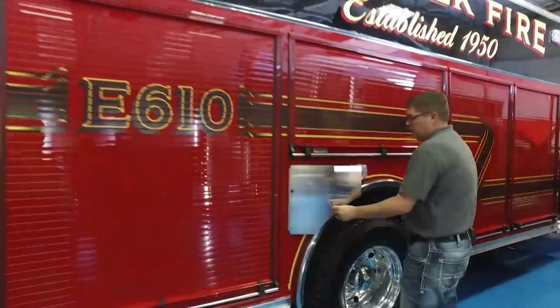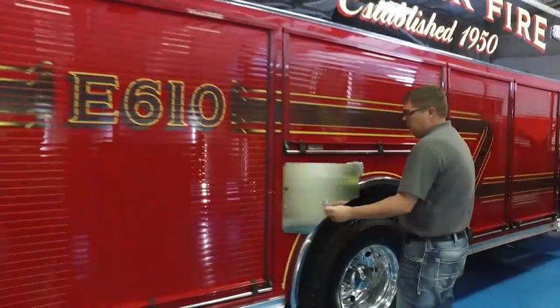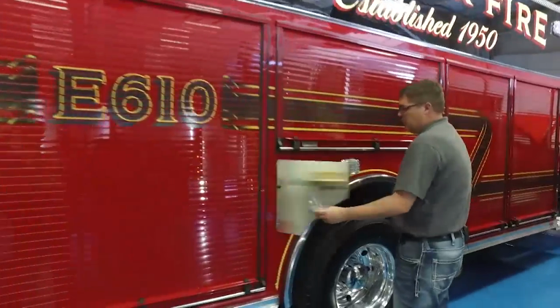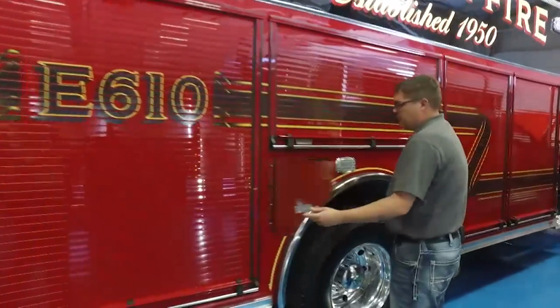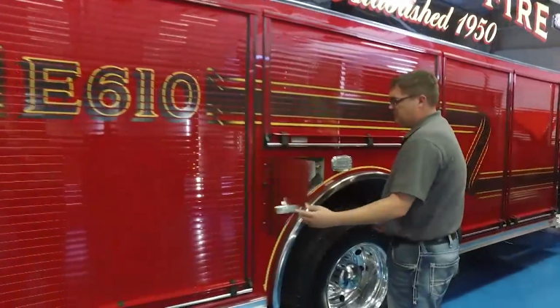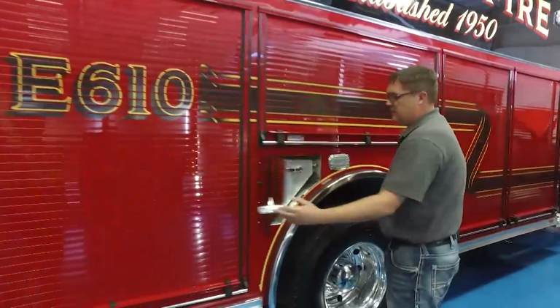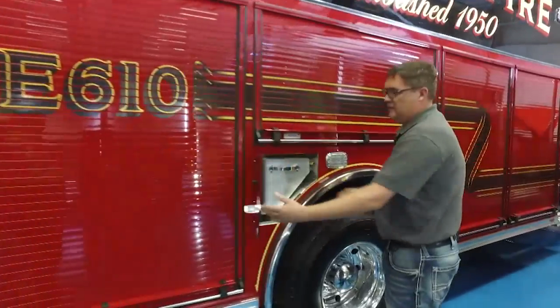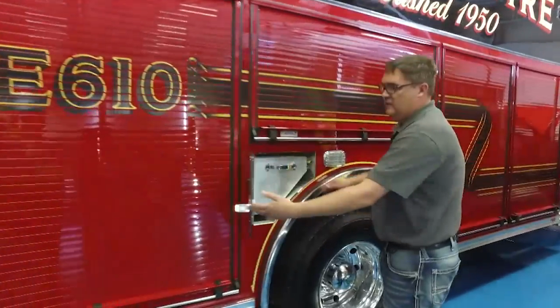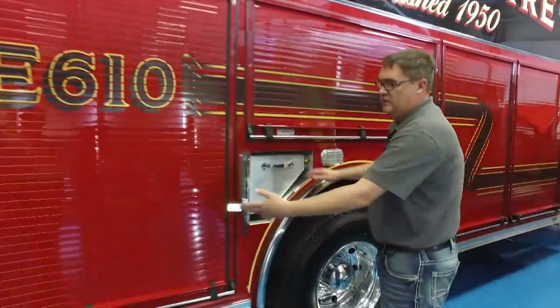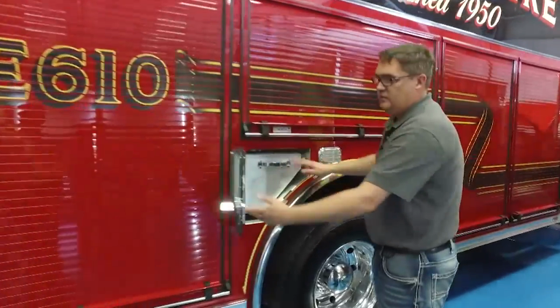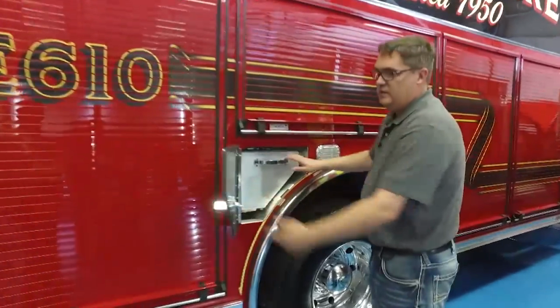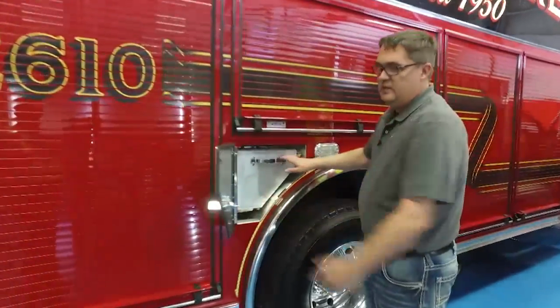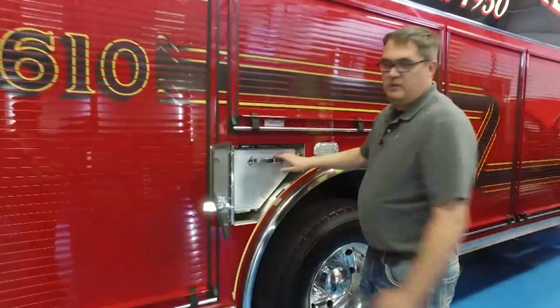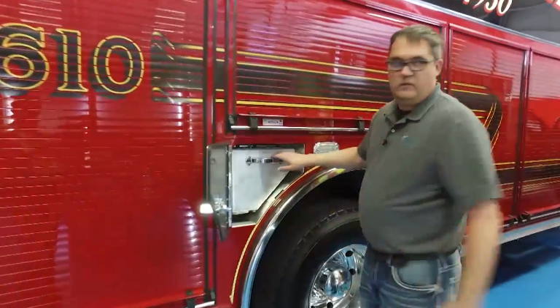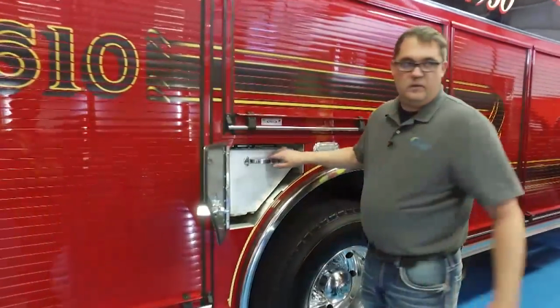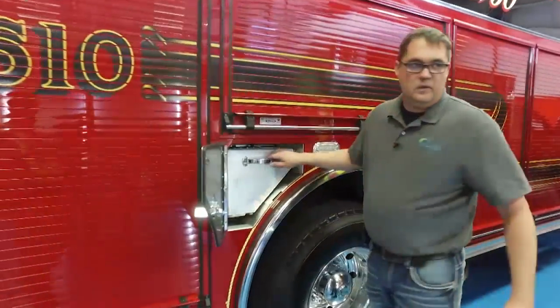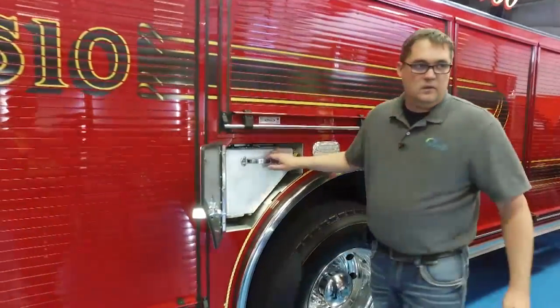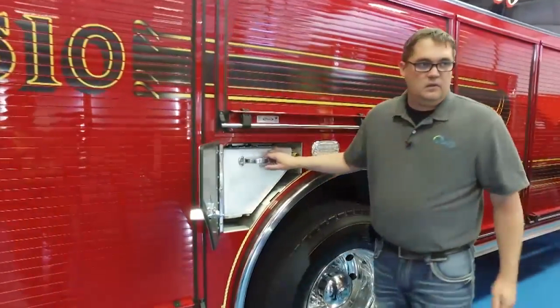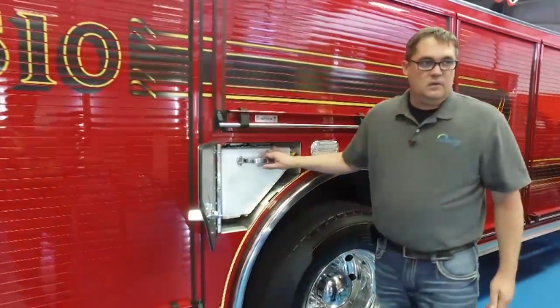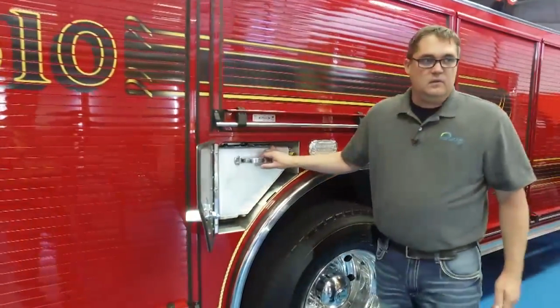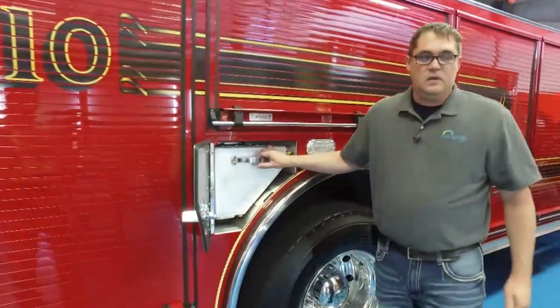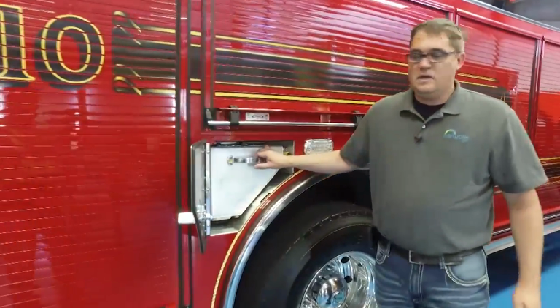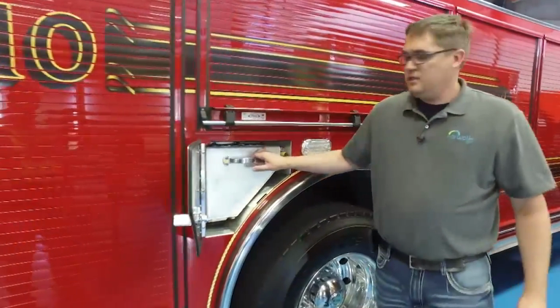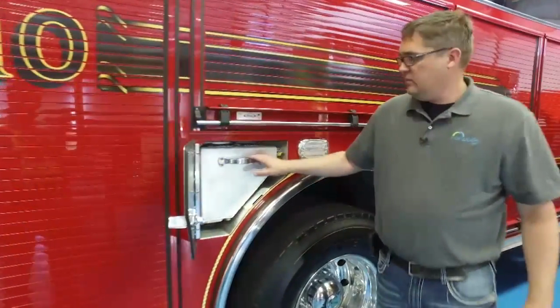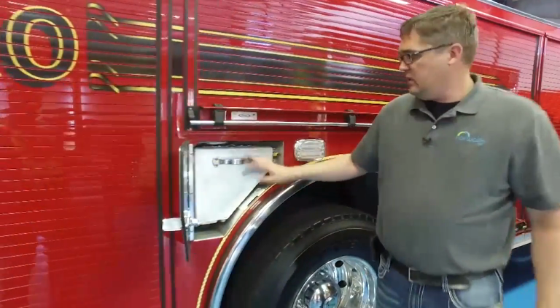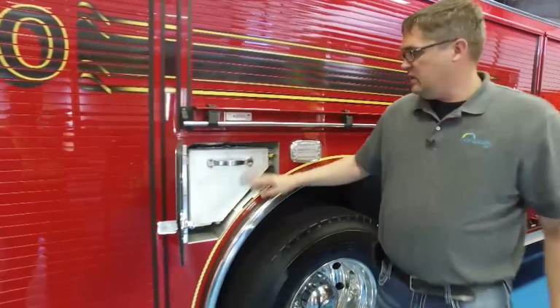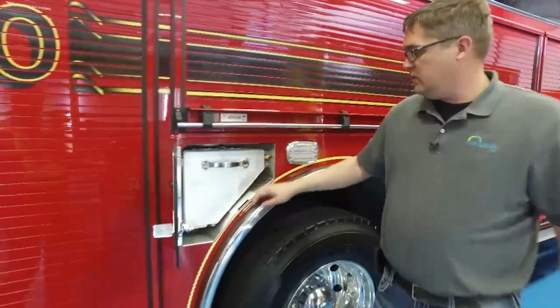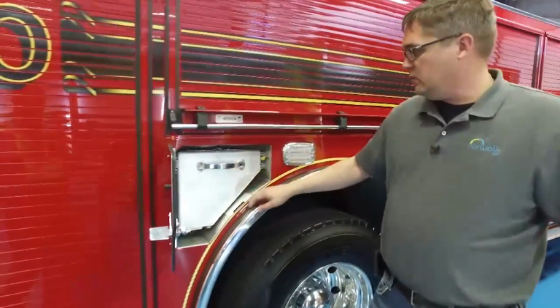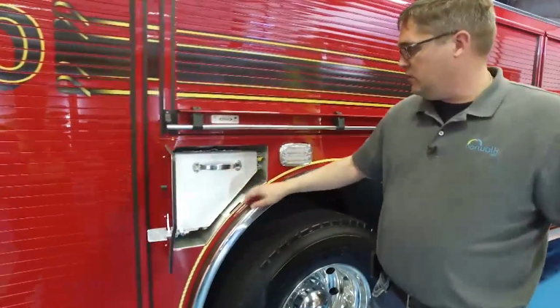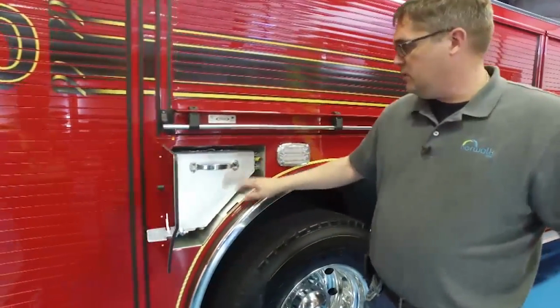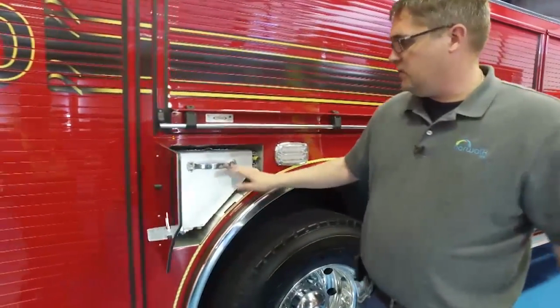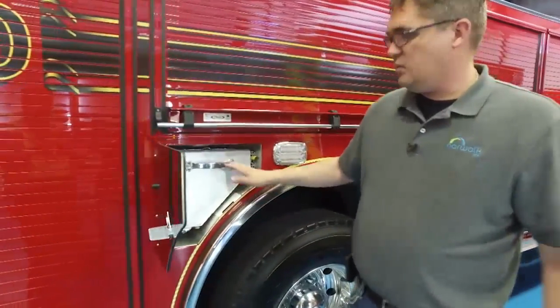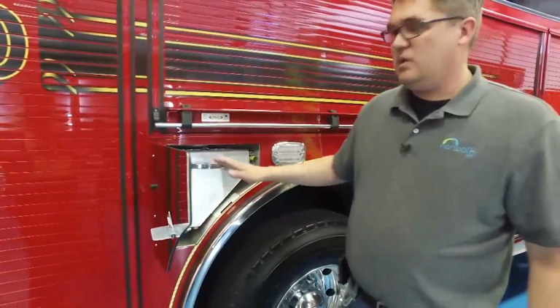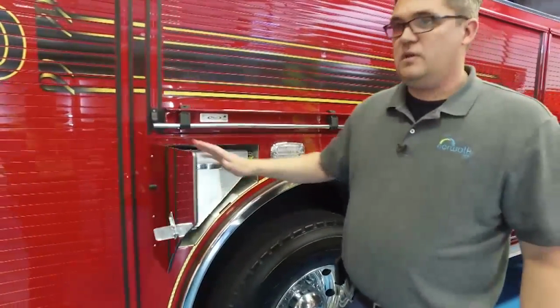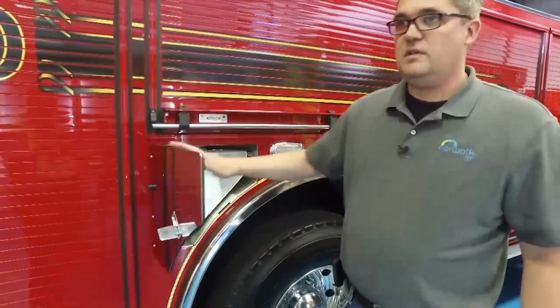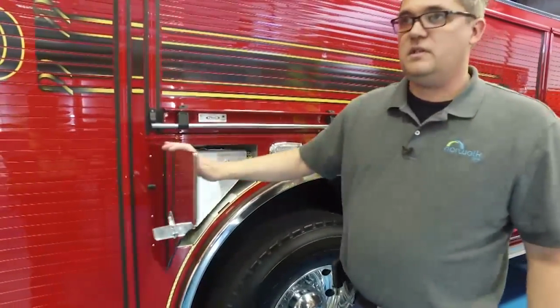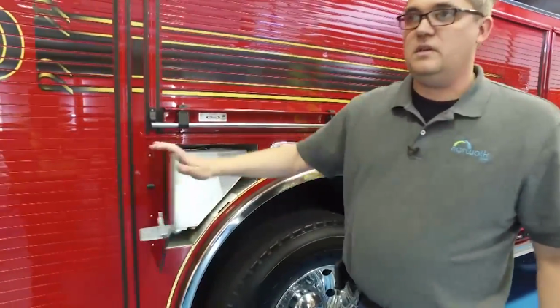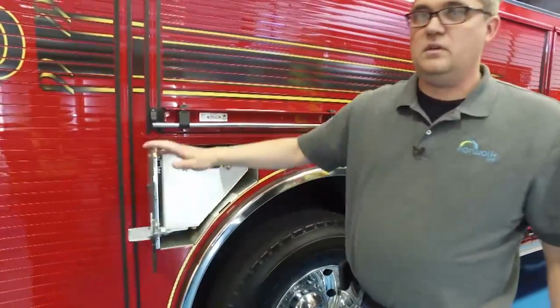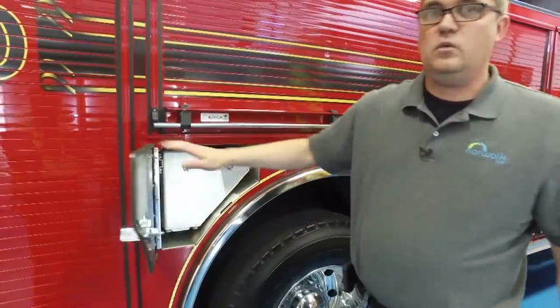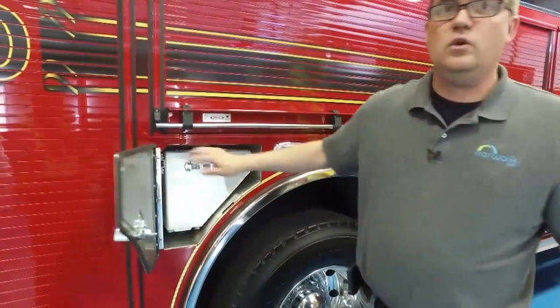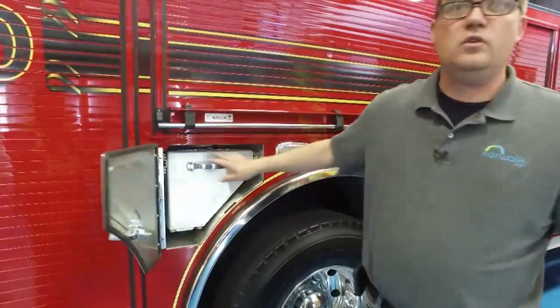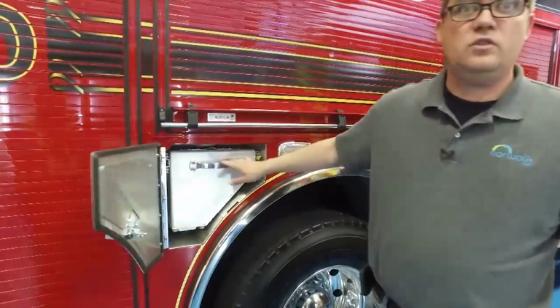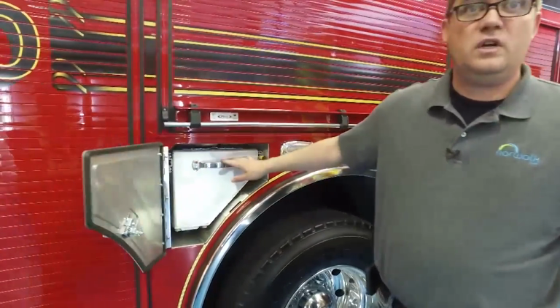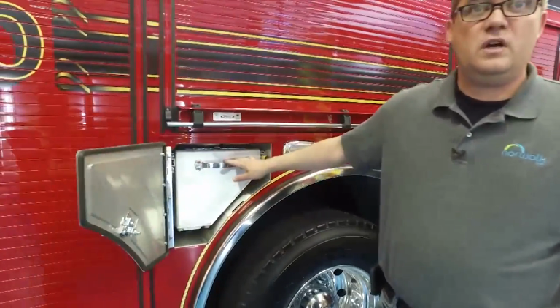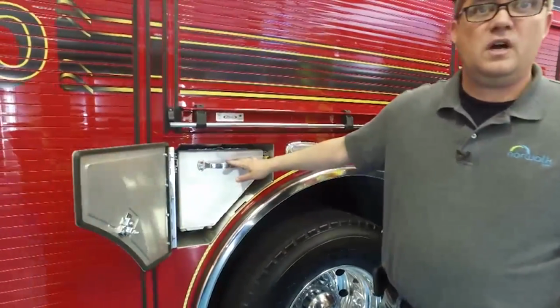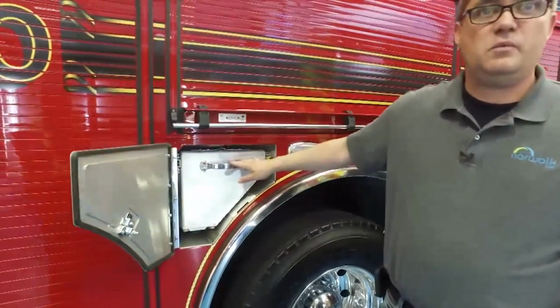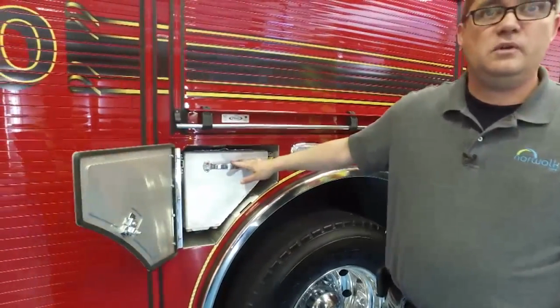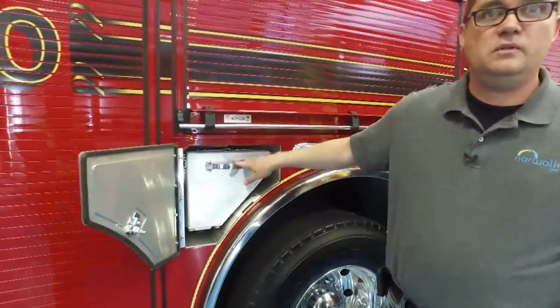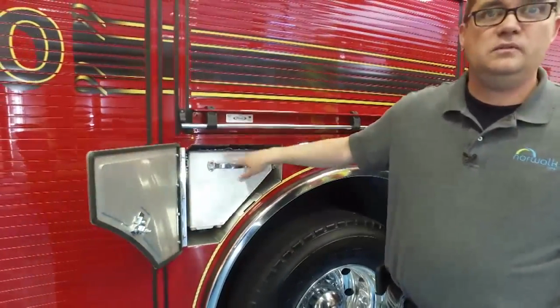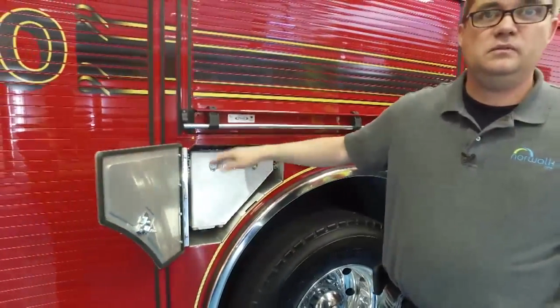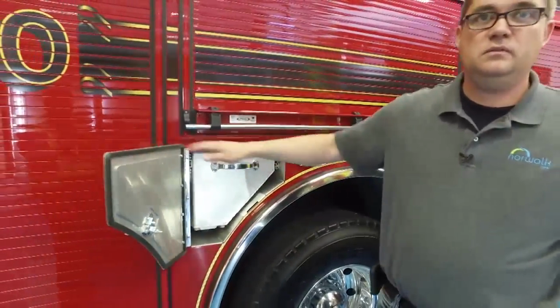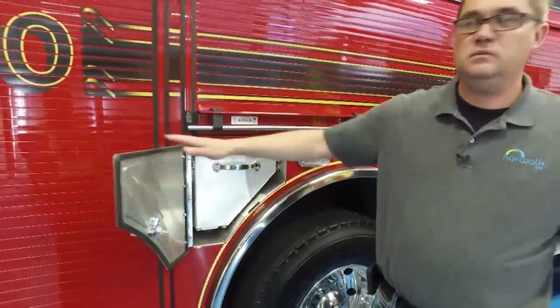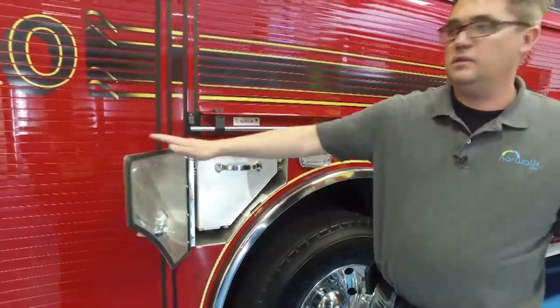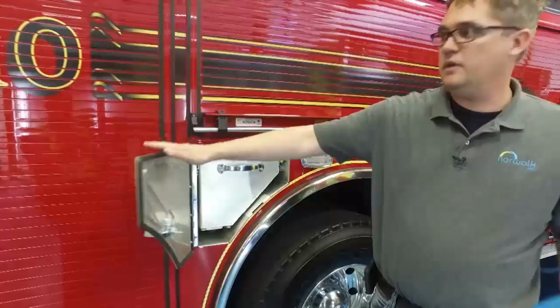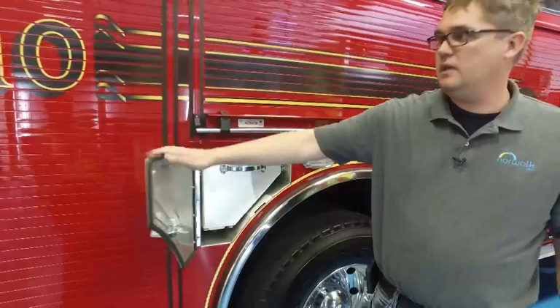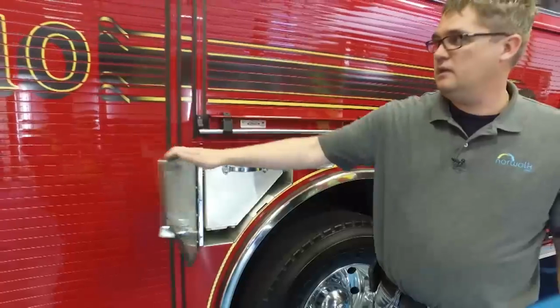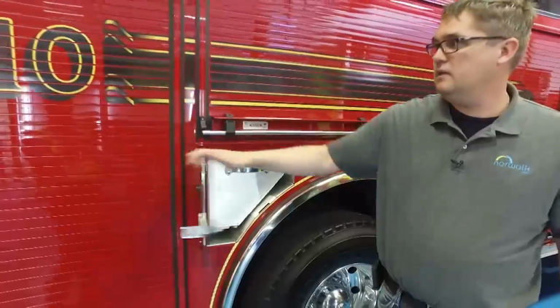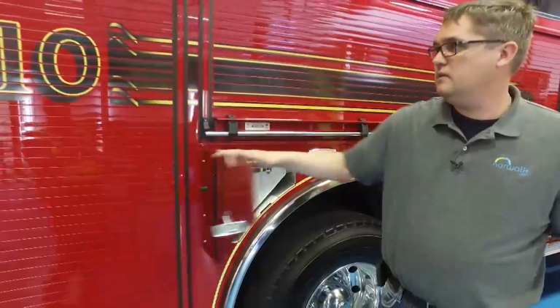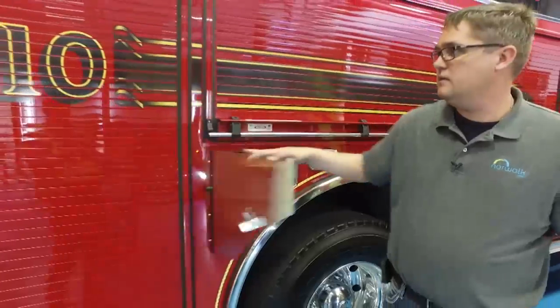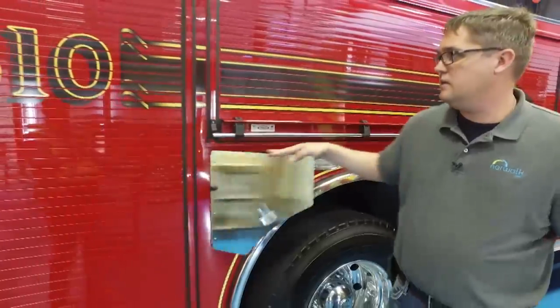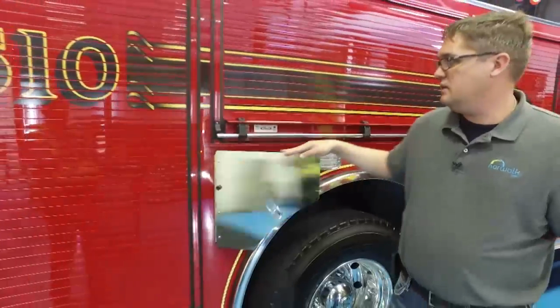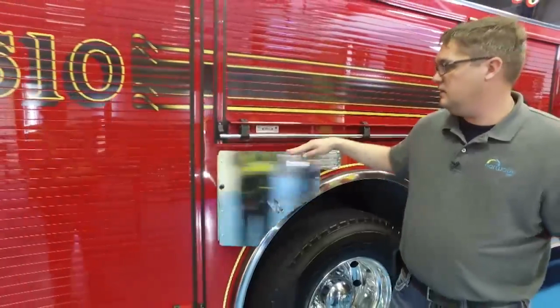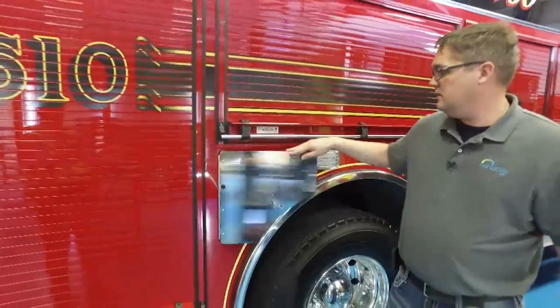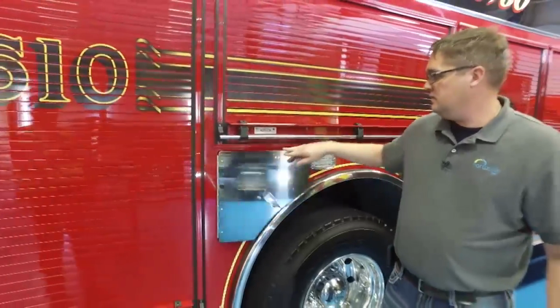On the side here, we have SCBA storage, as well as an oil dry hopper located in the side here.